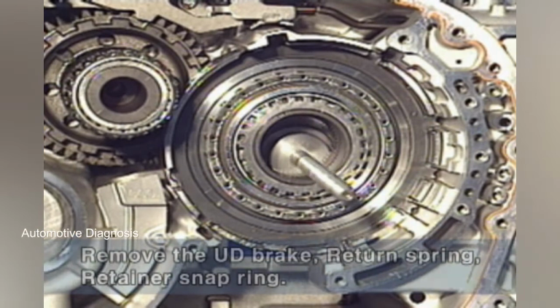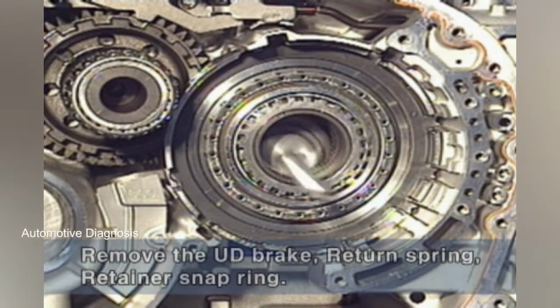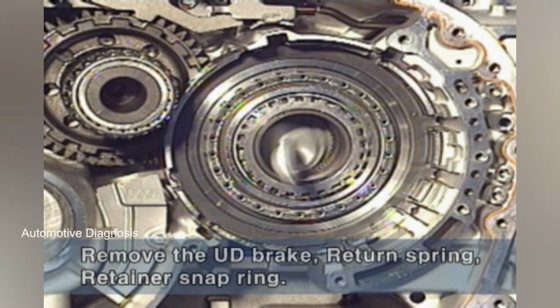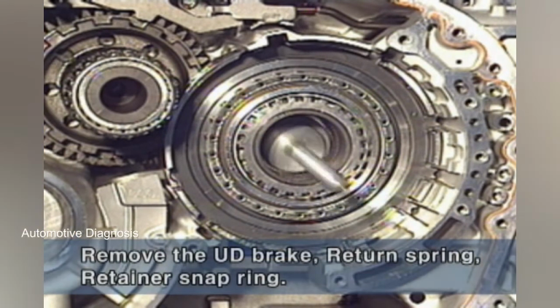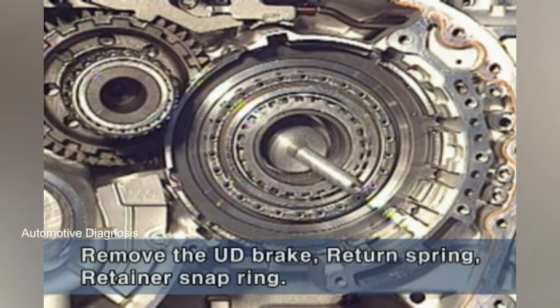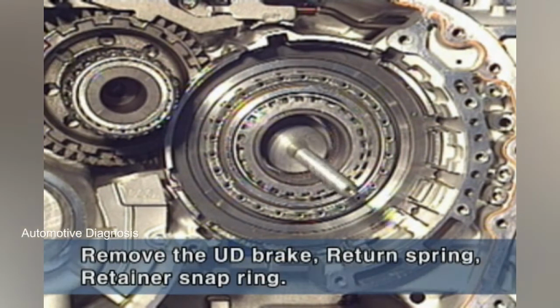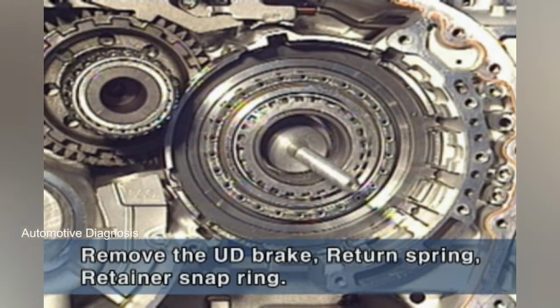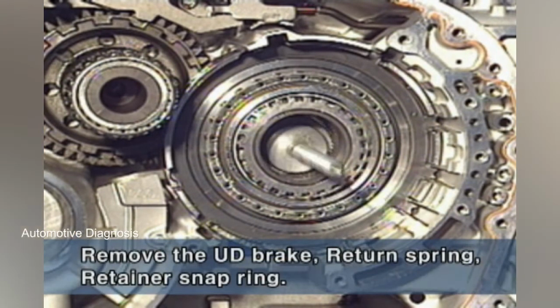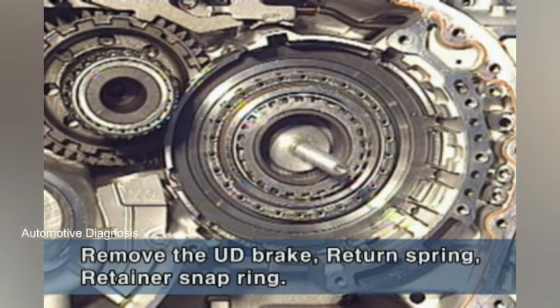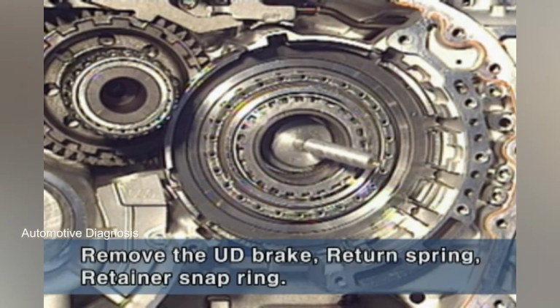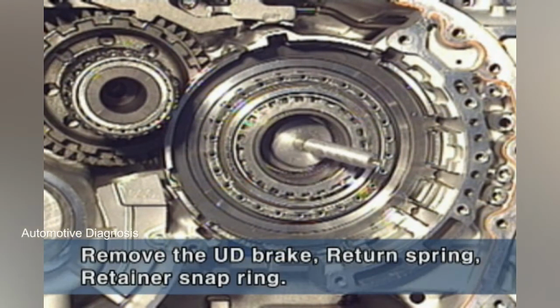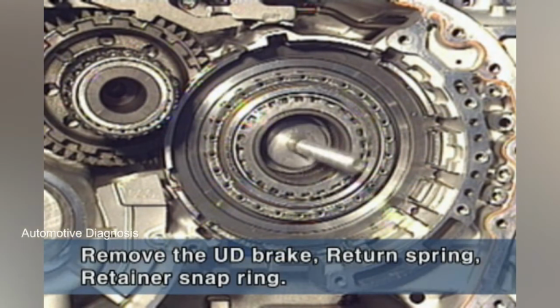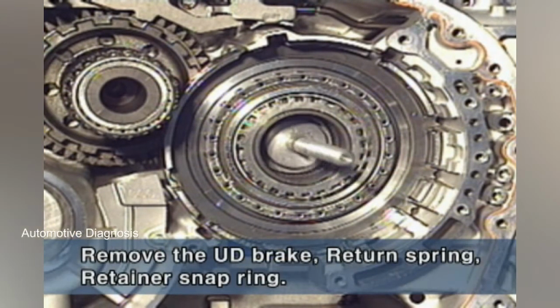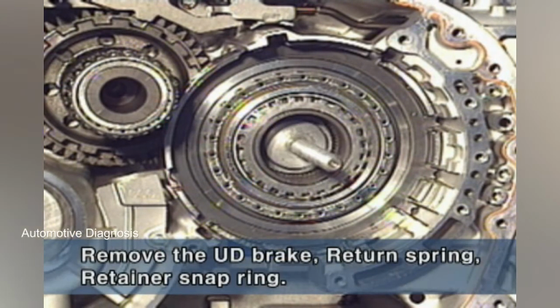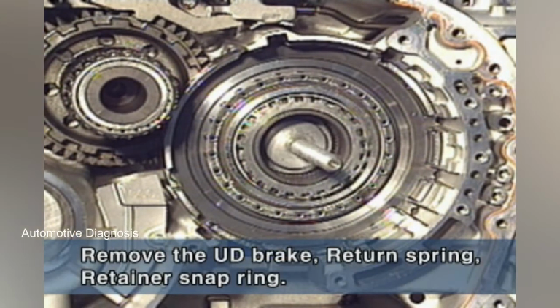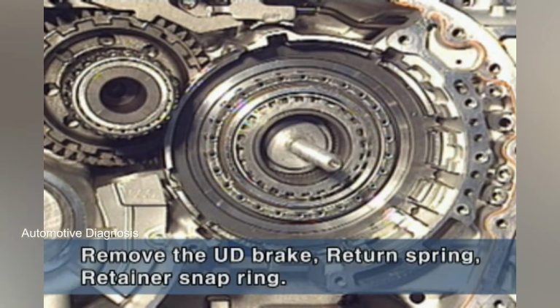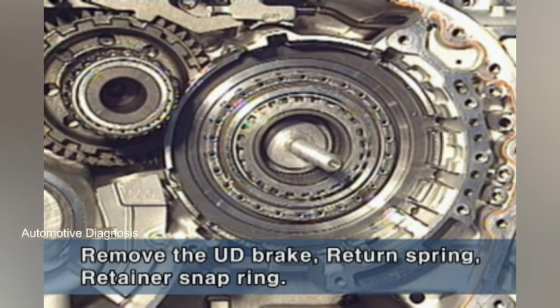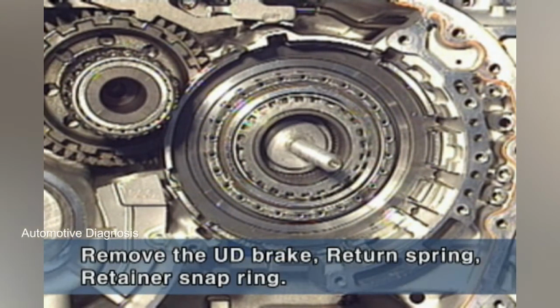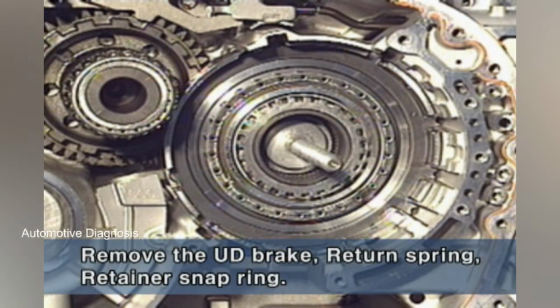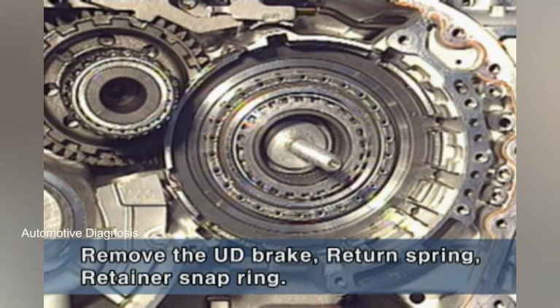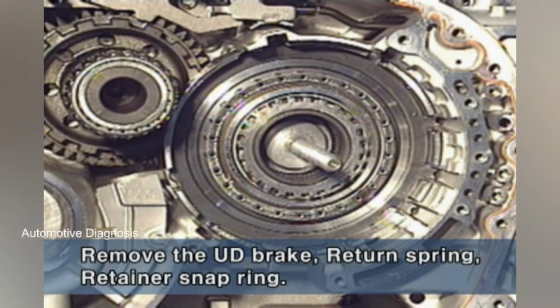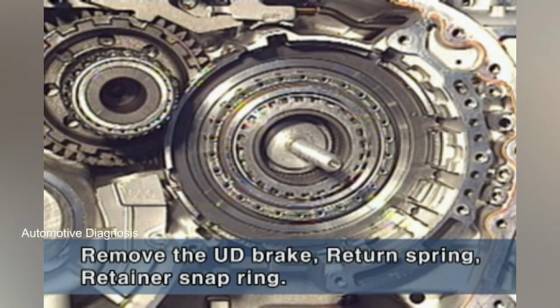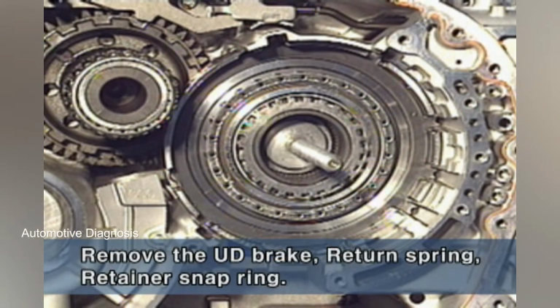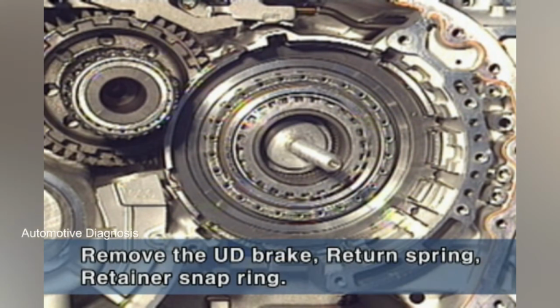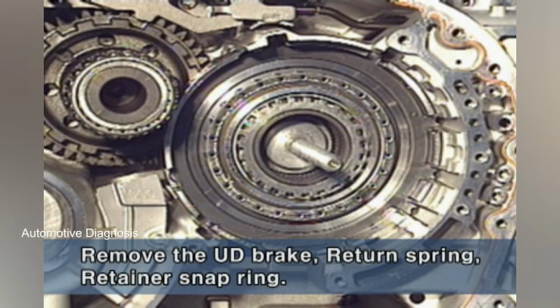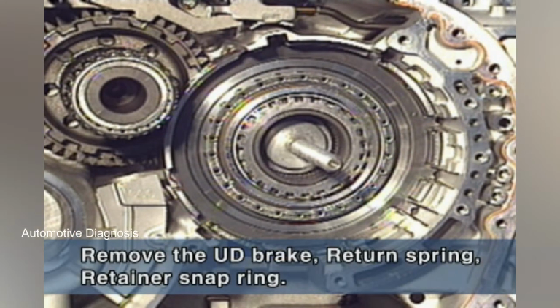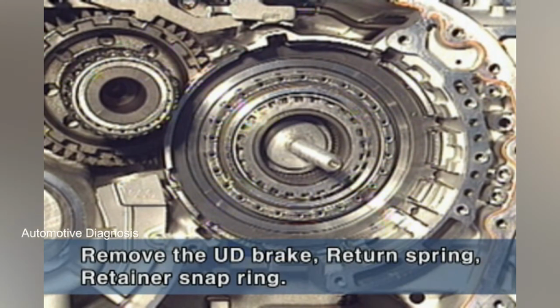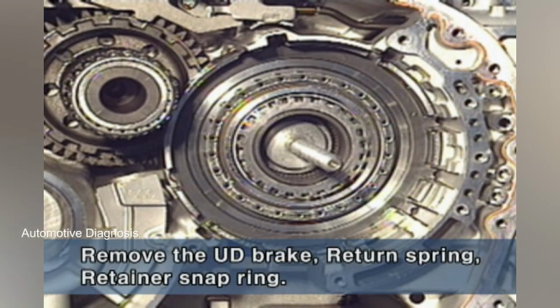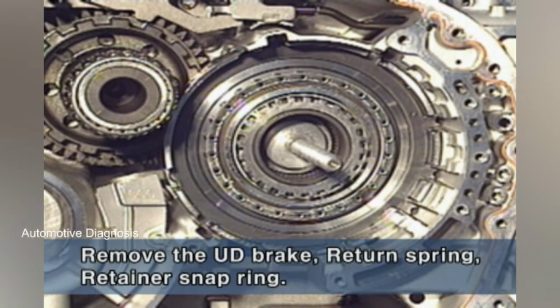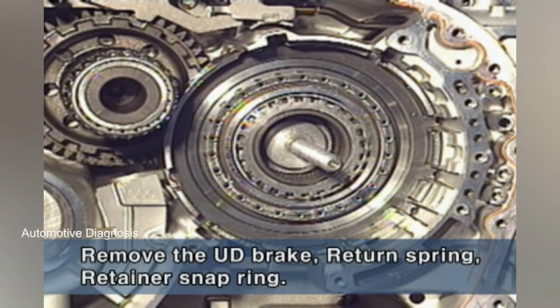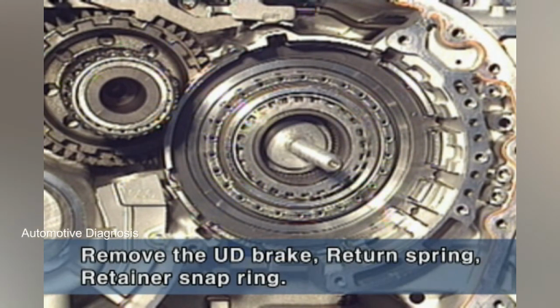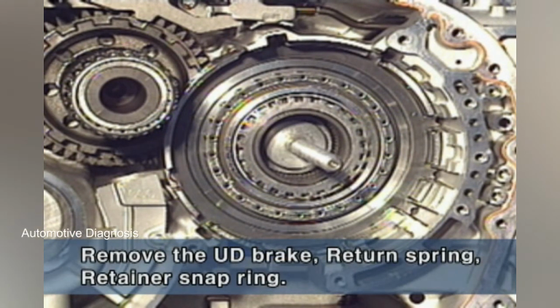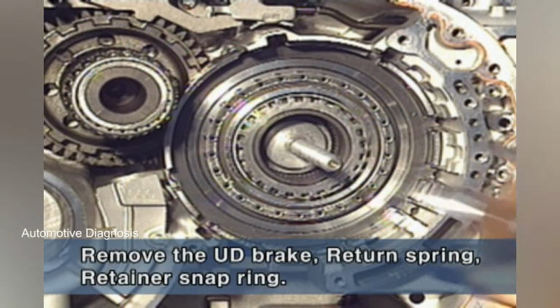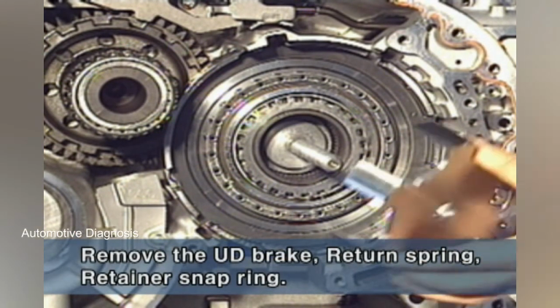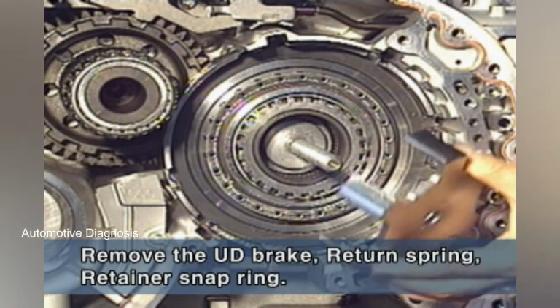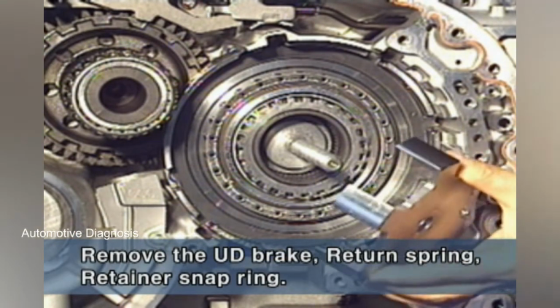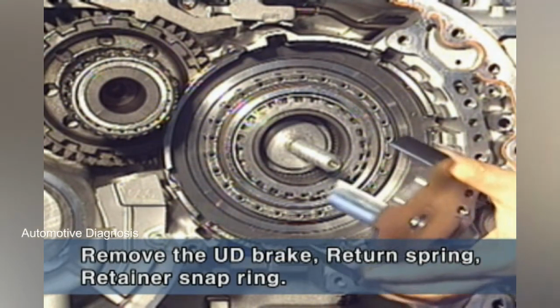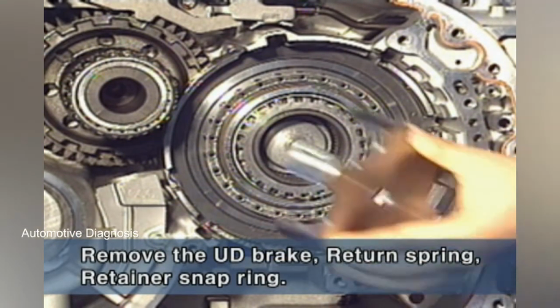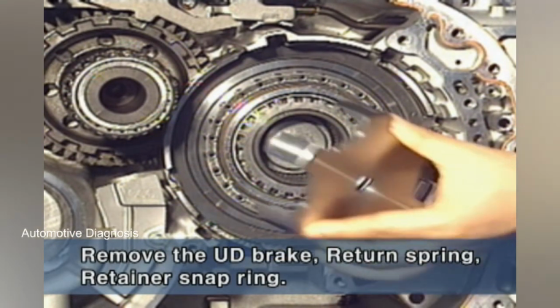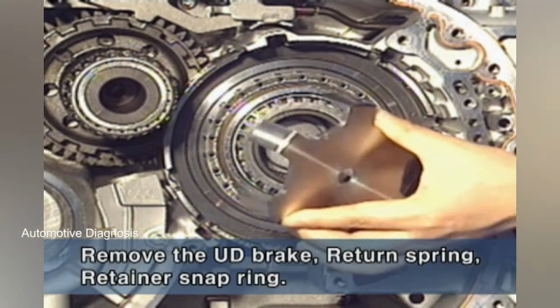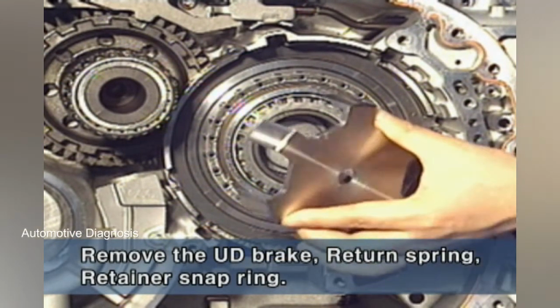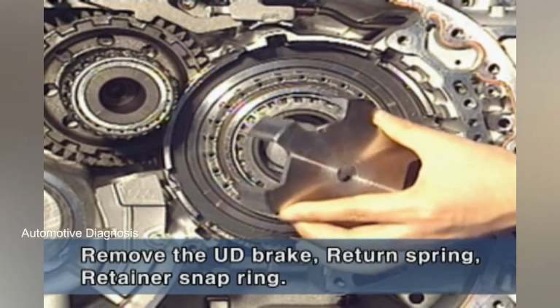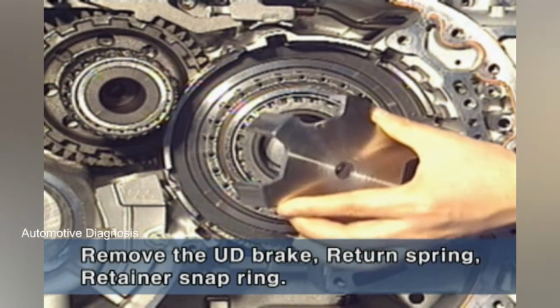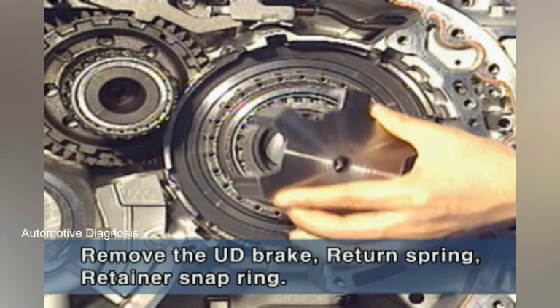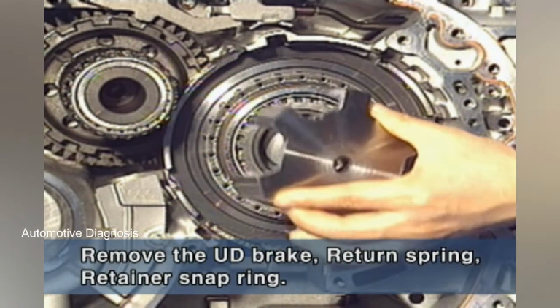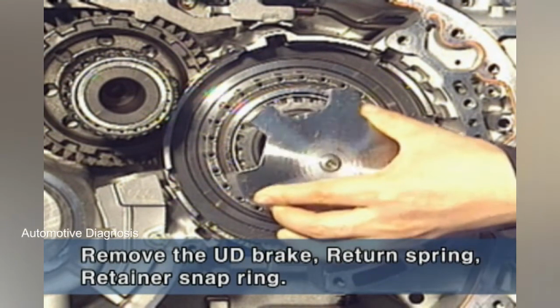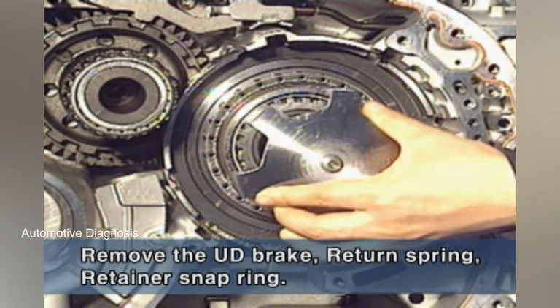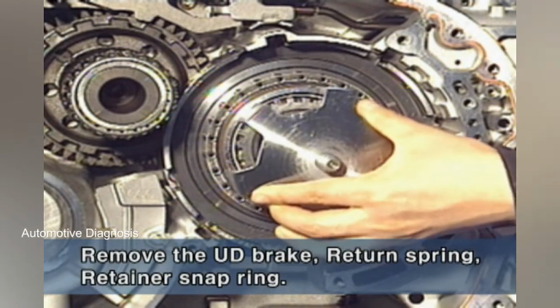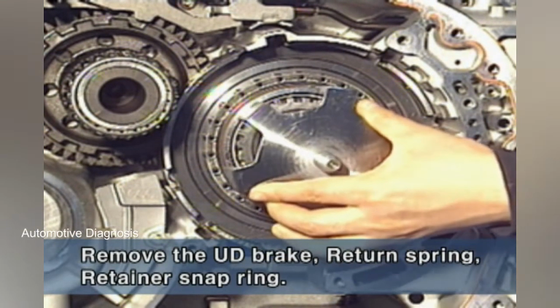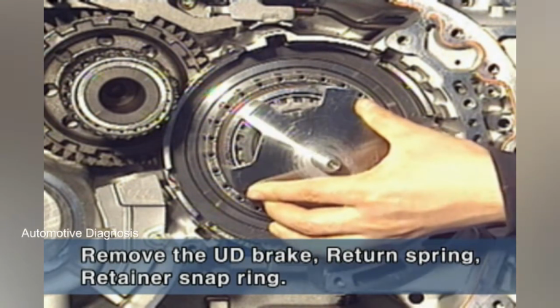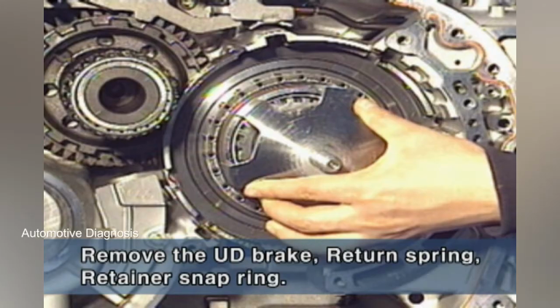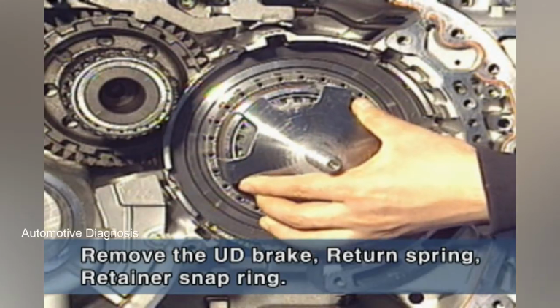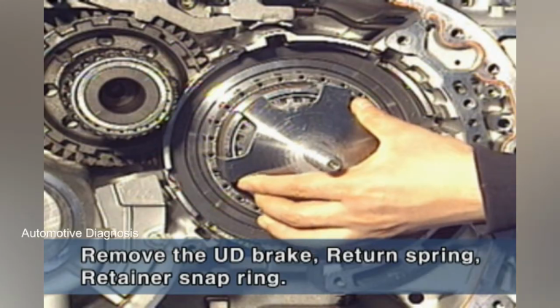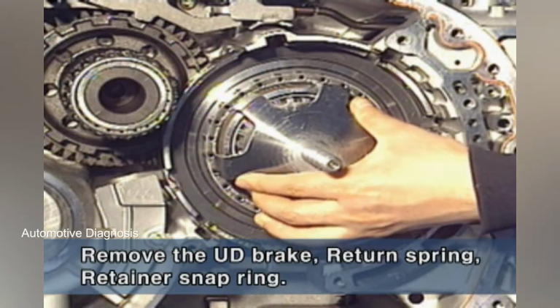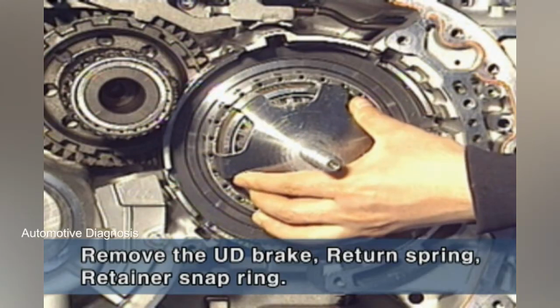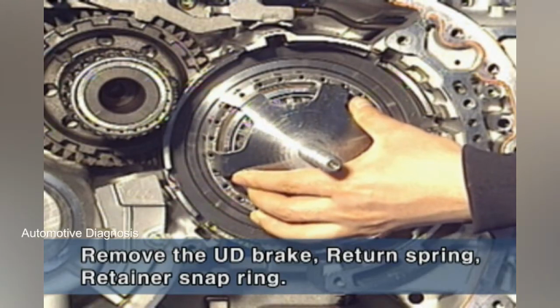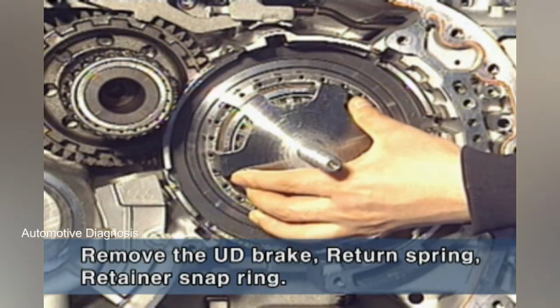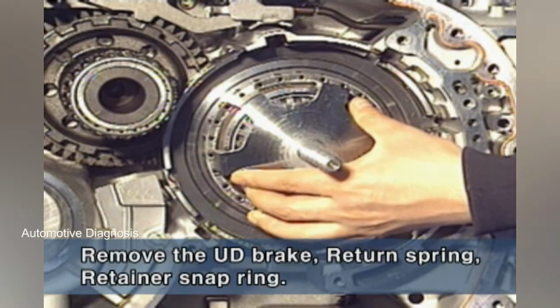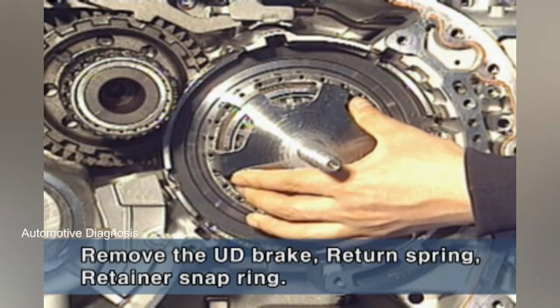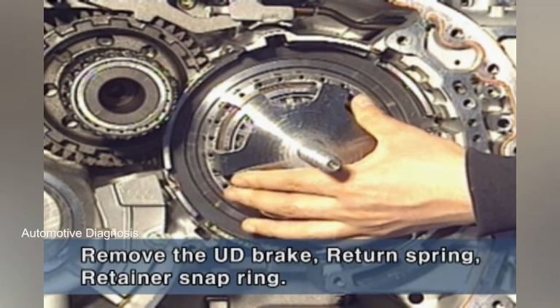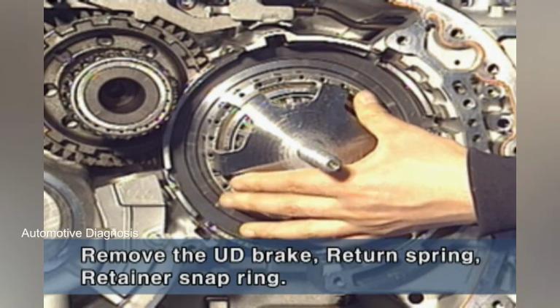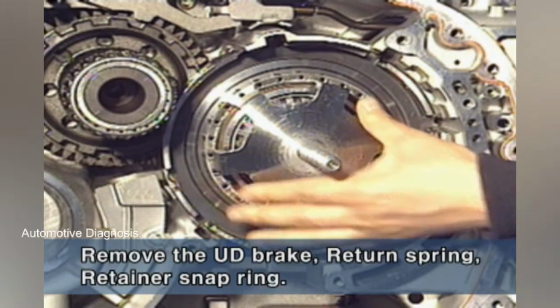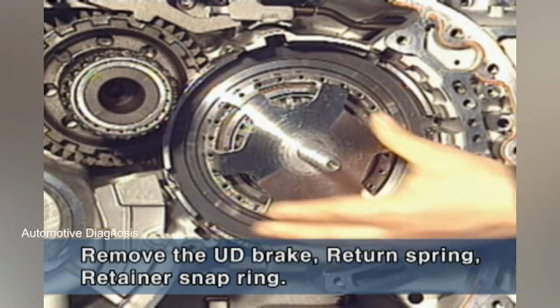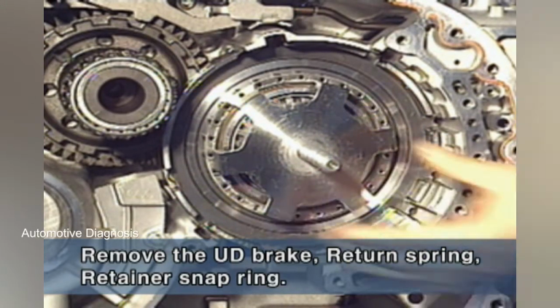Using special tools, detach the under-drive brake return spring retainer snap ring.